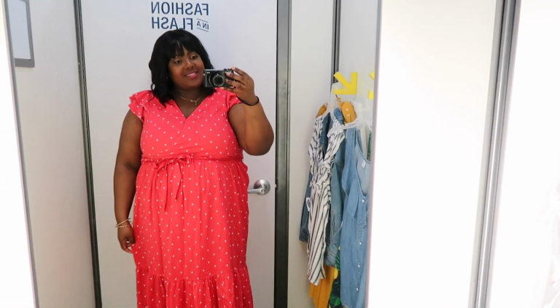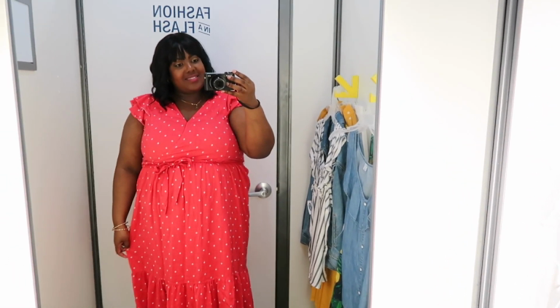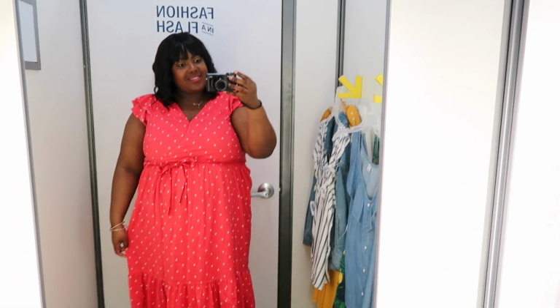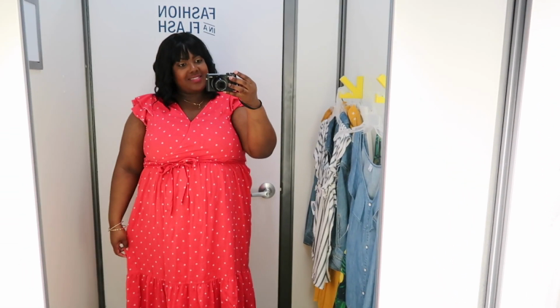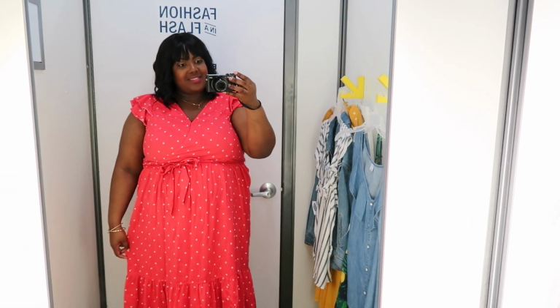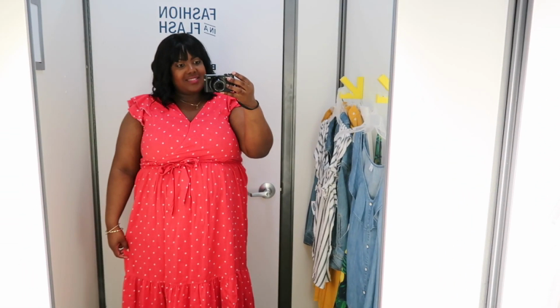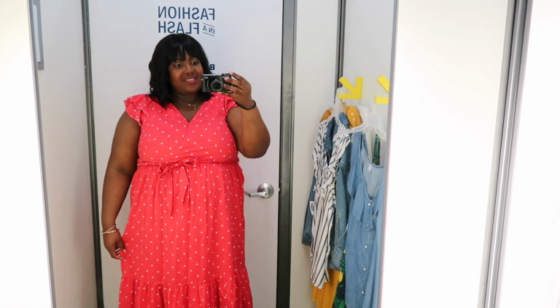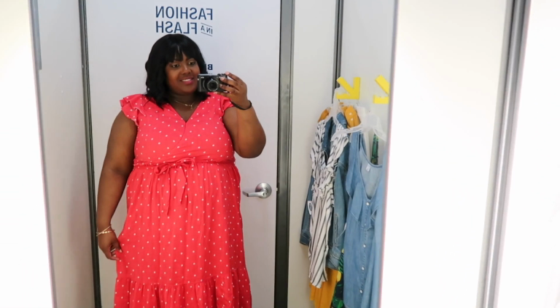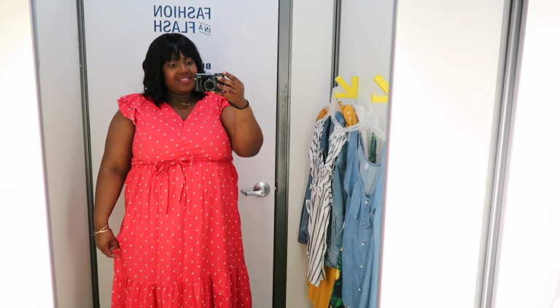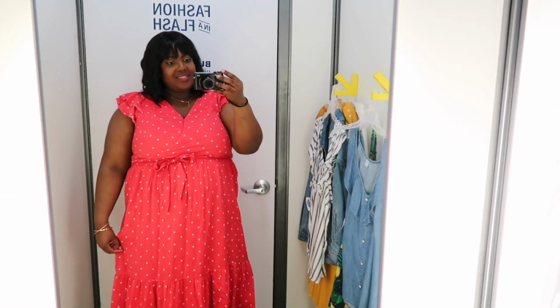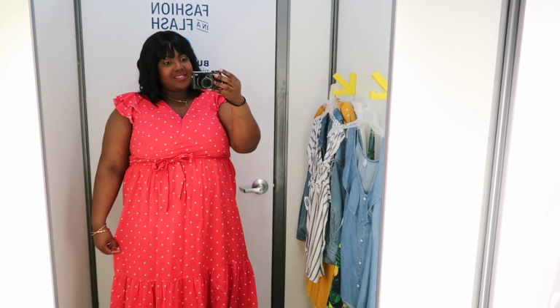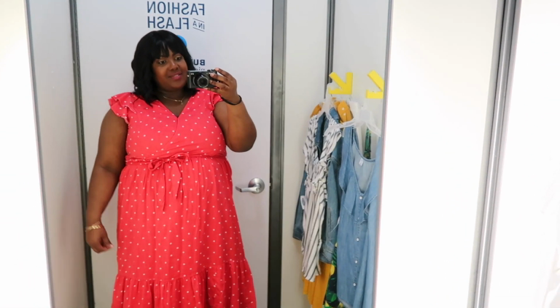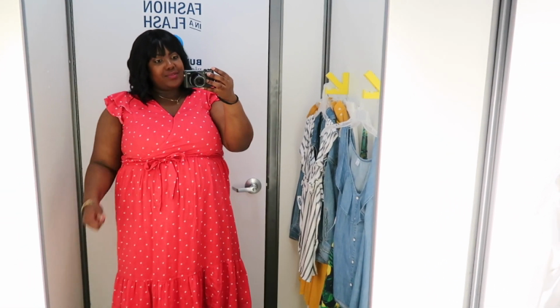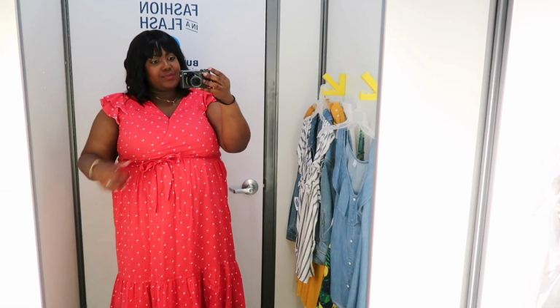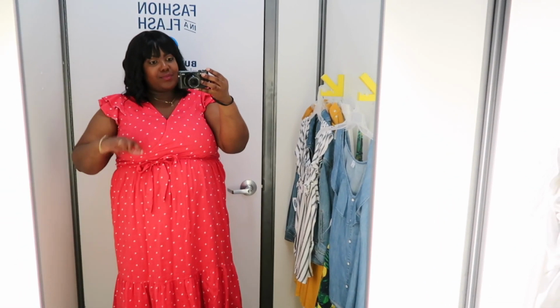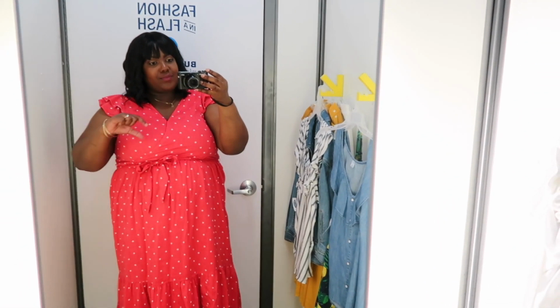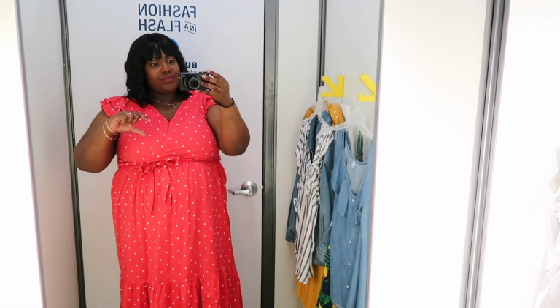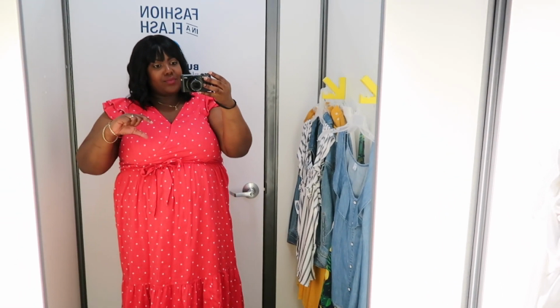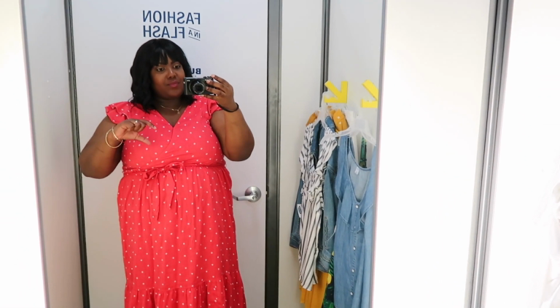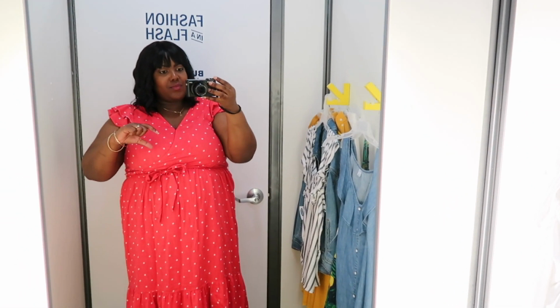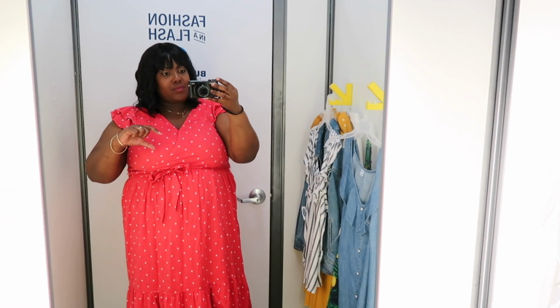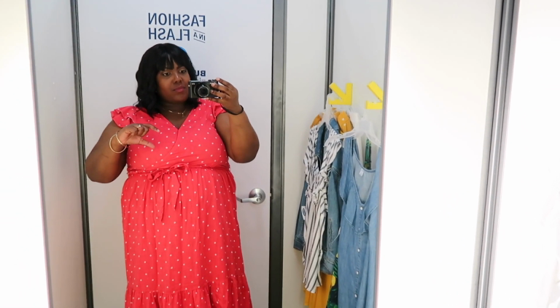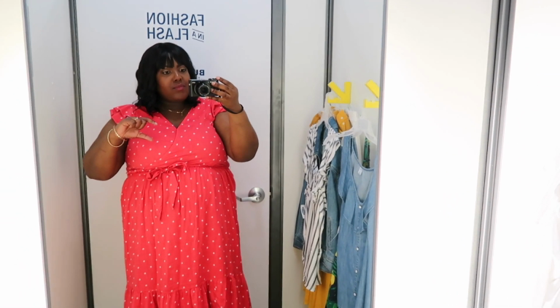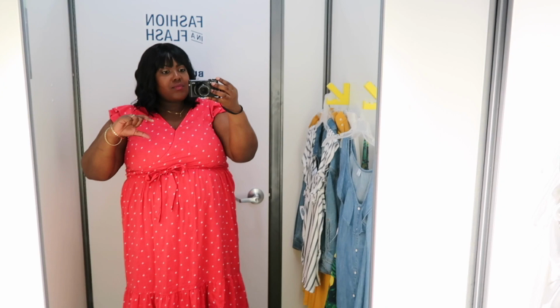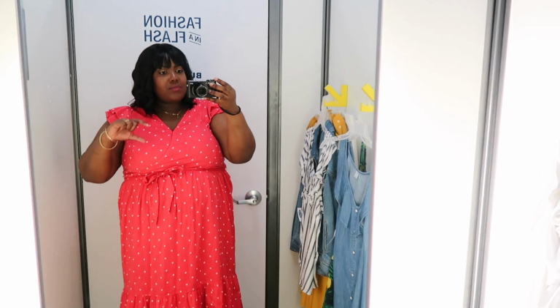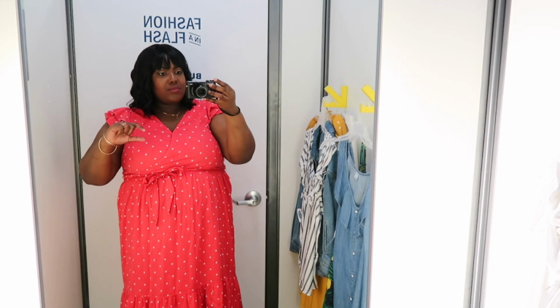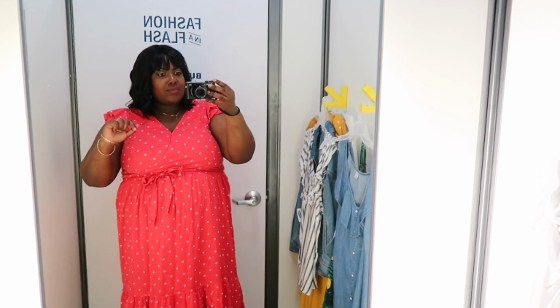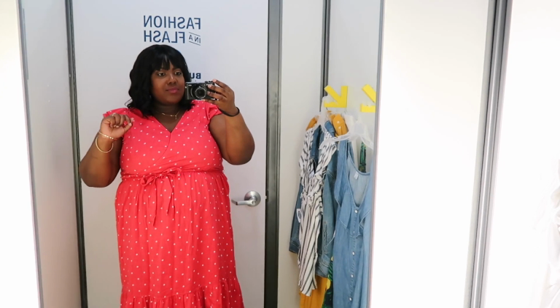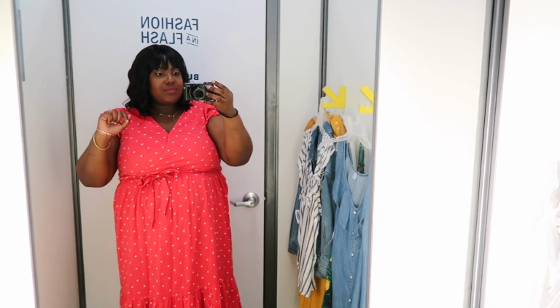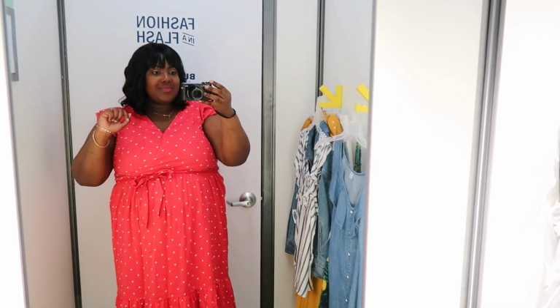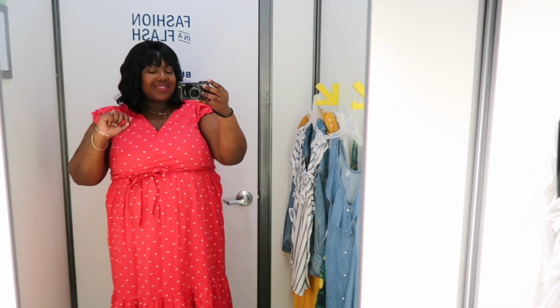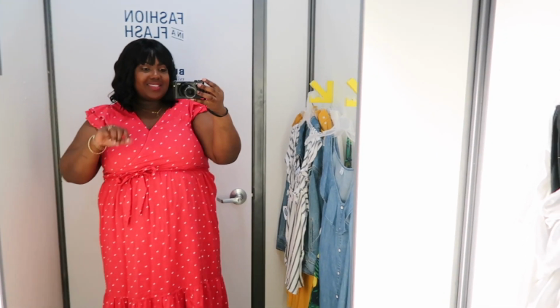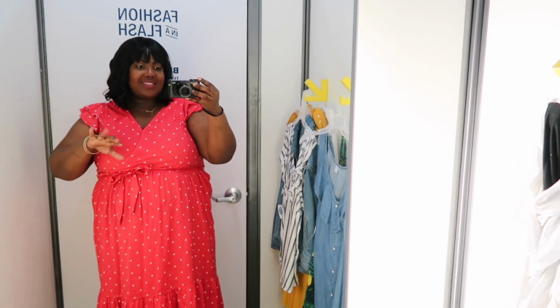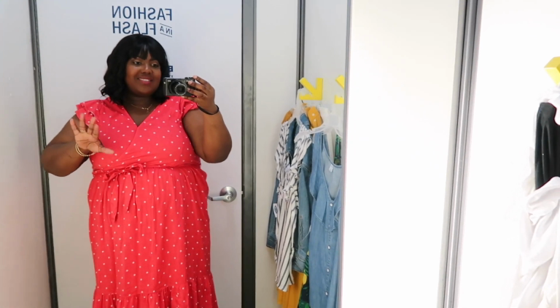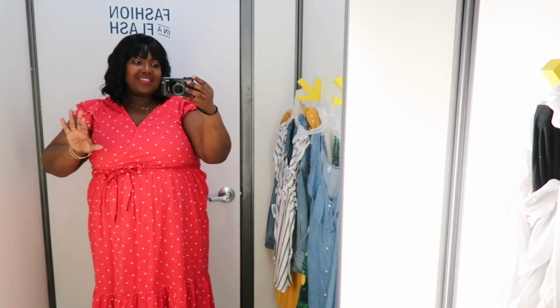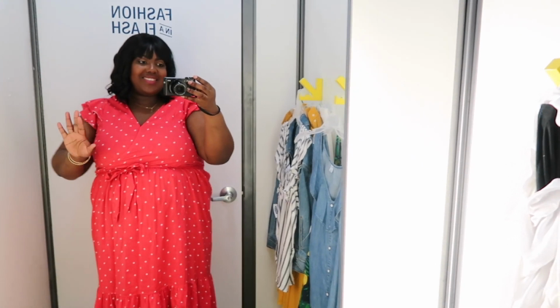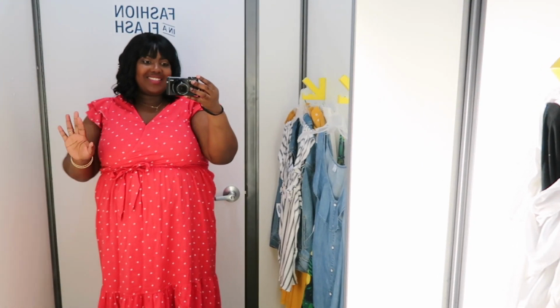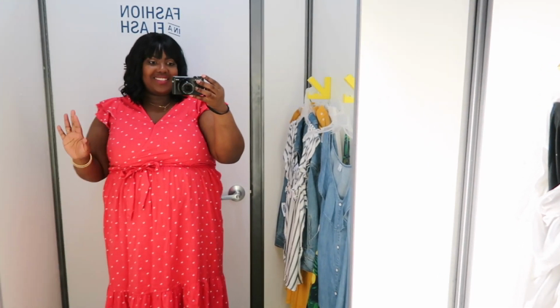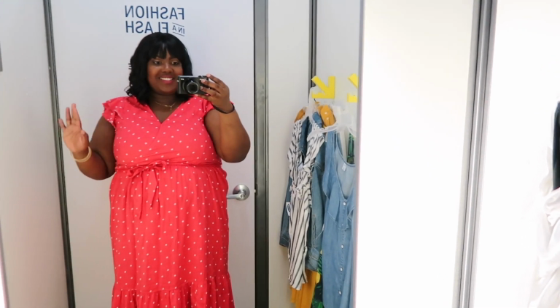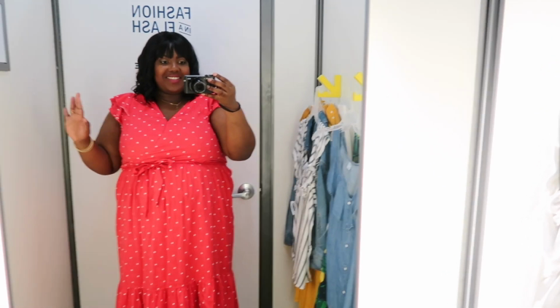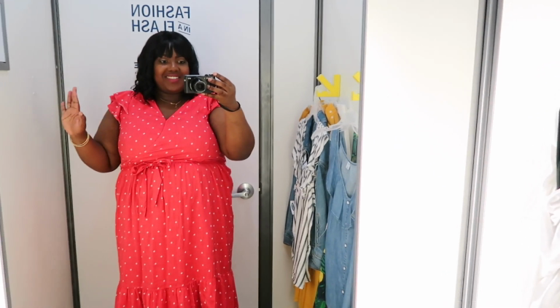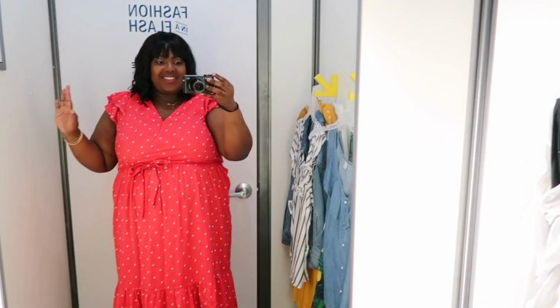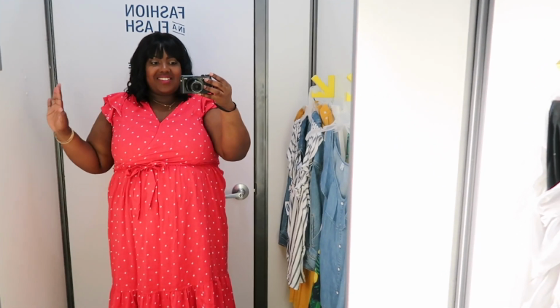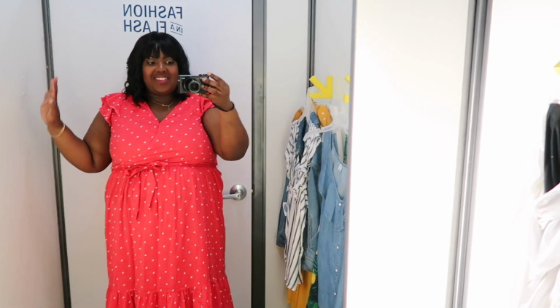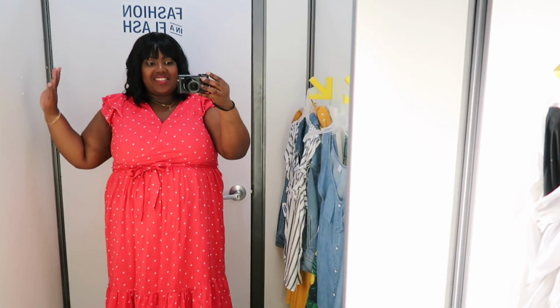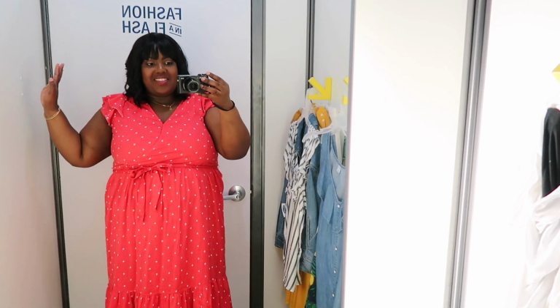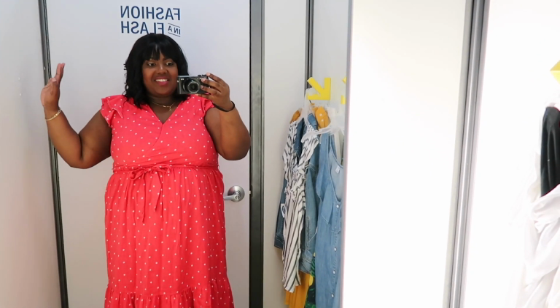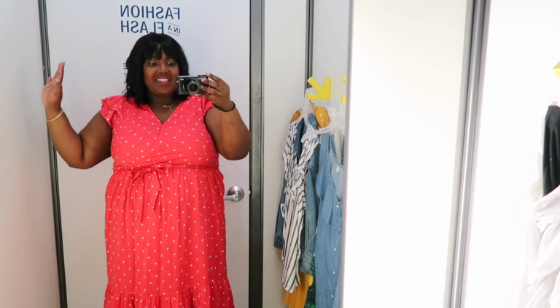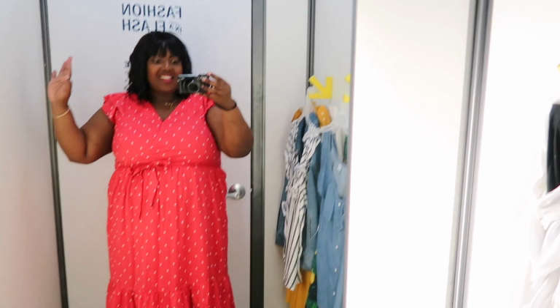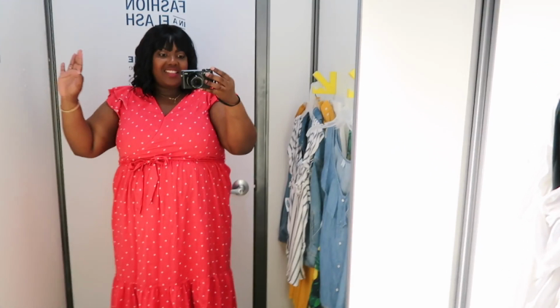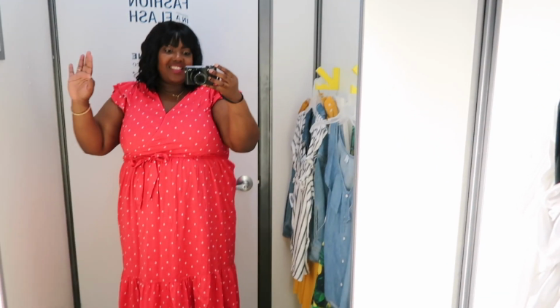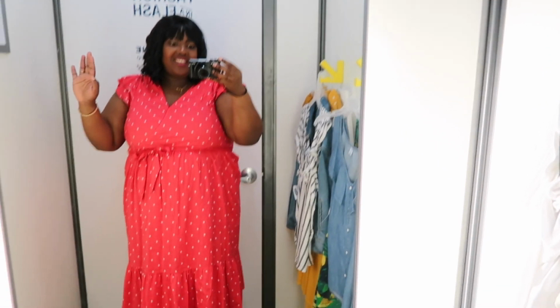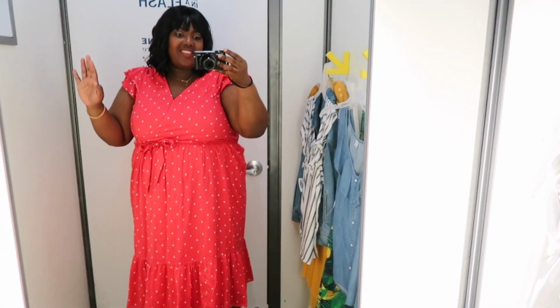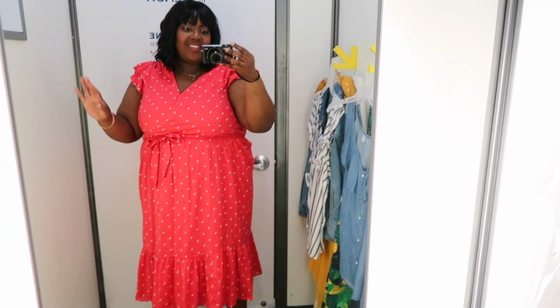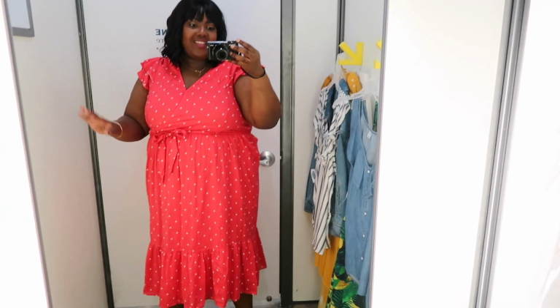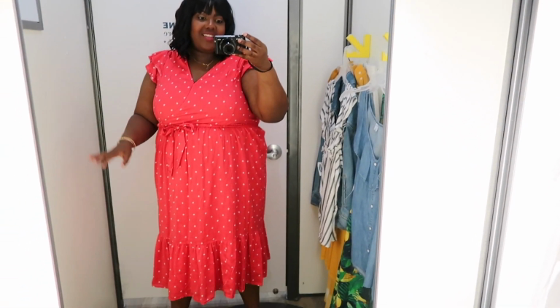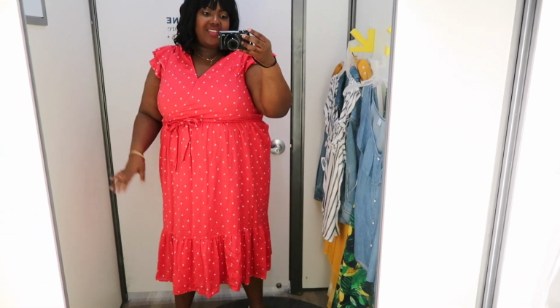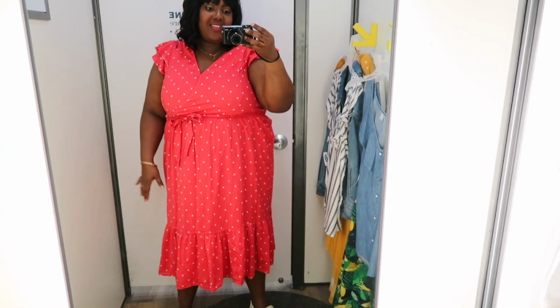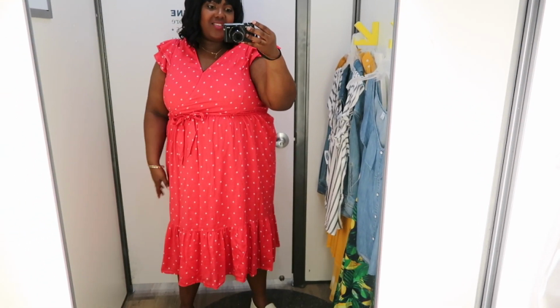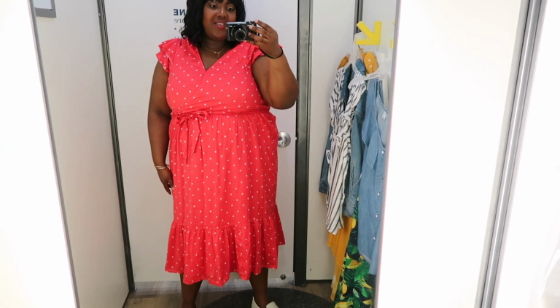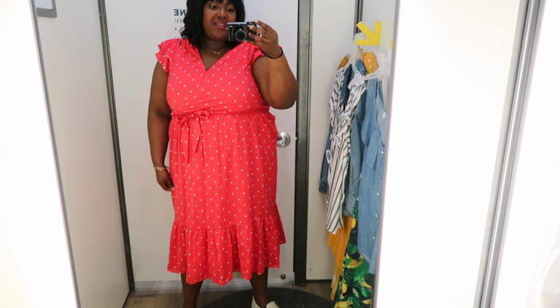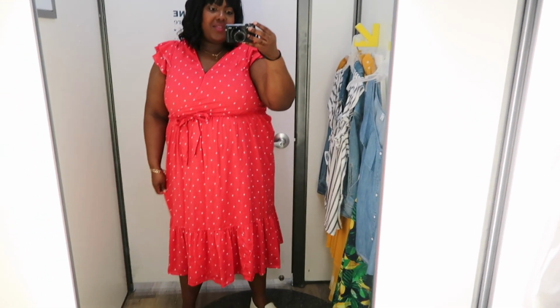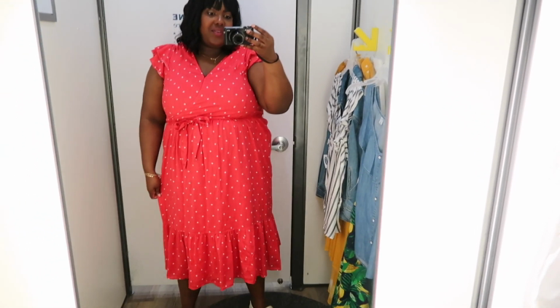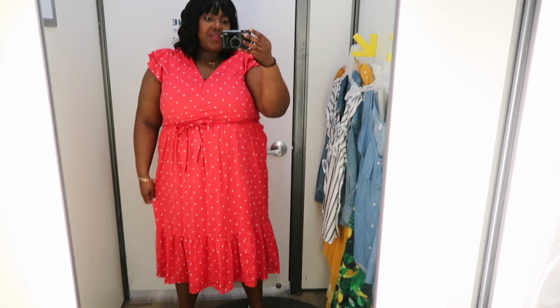I never wear the belt that comes with a dress usually, but Old Navy have been killing it in the dress game. Definitely check them out, guys.